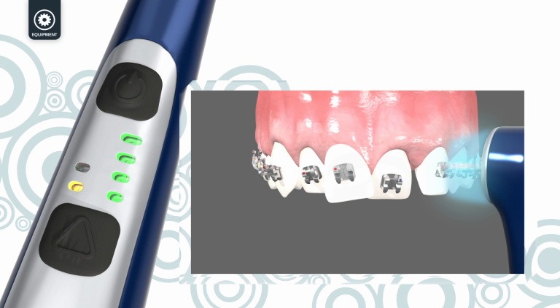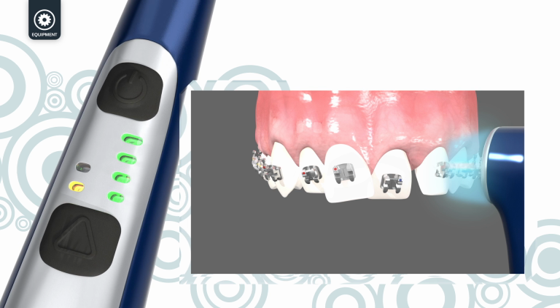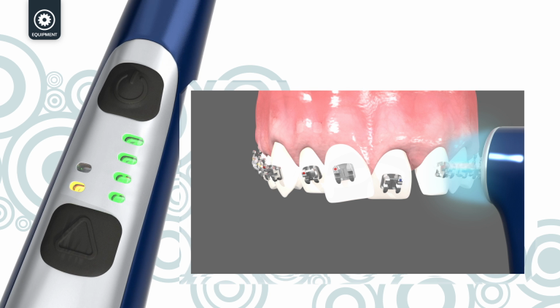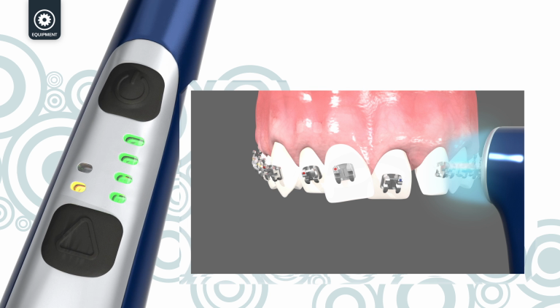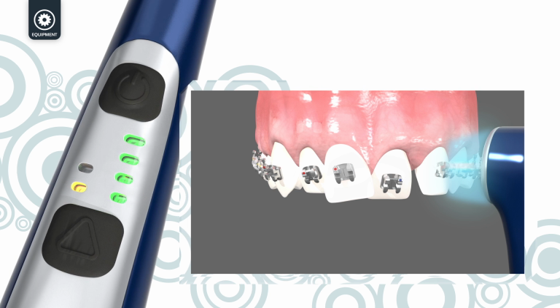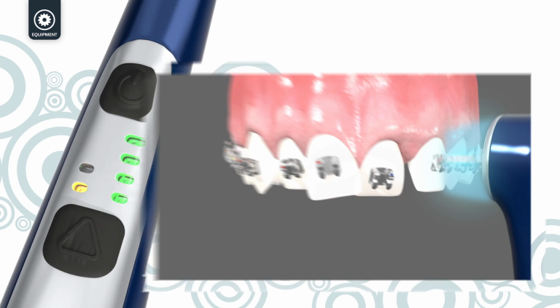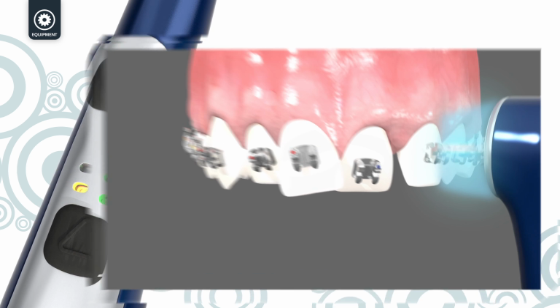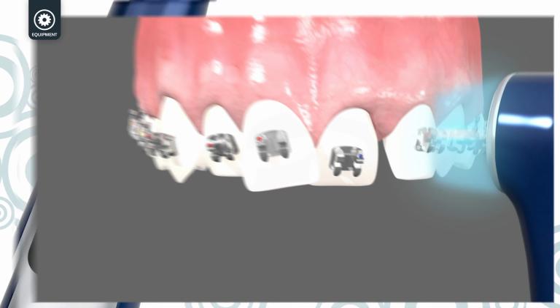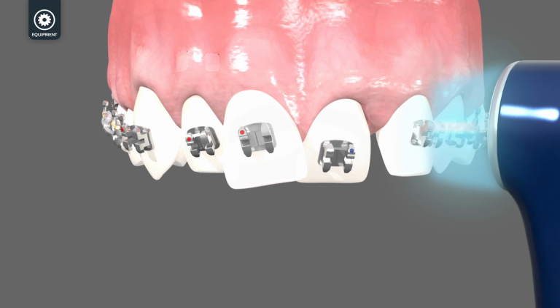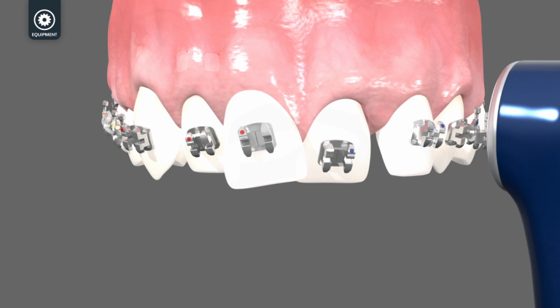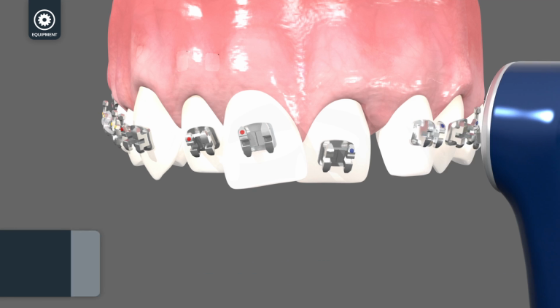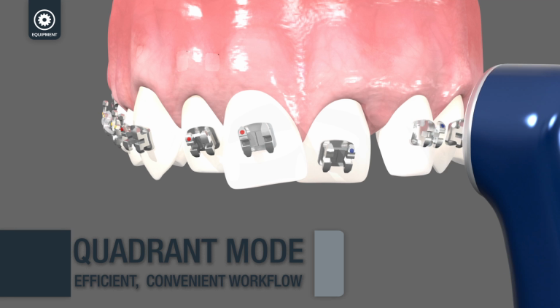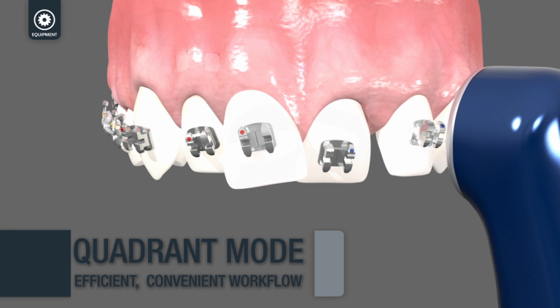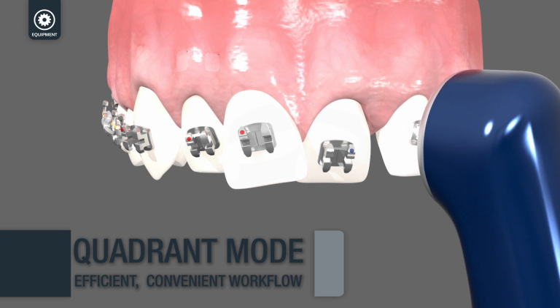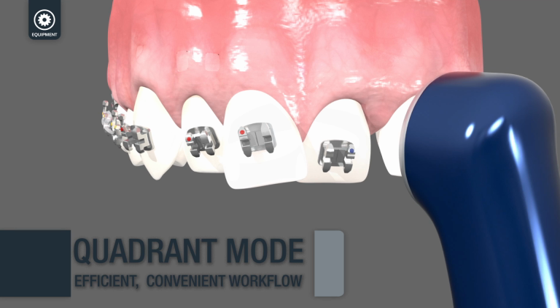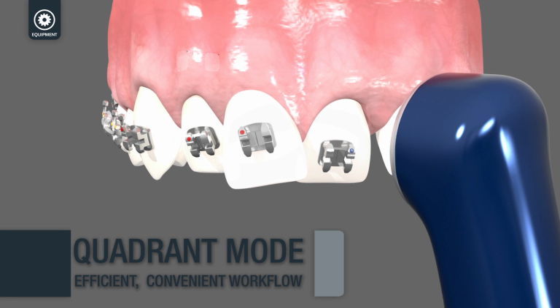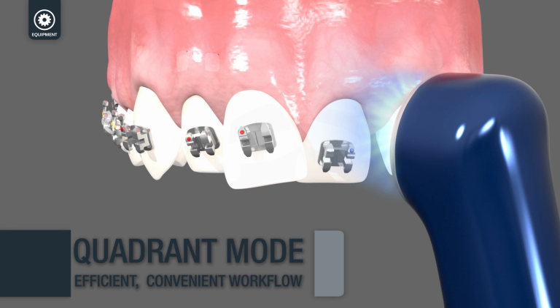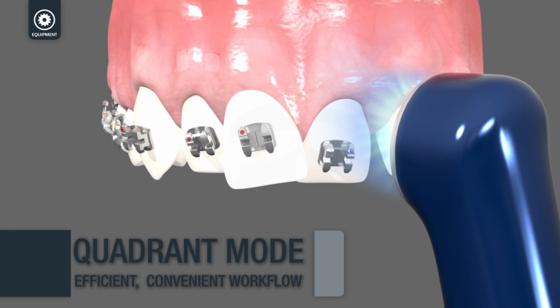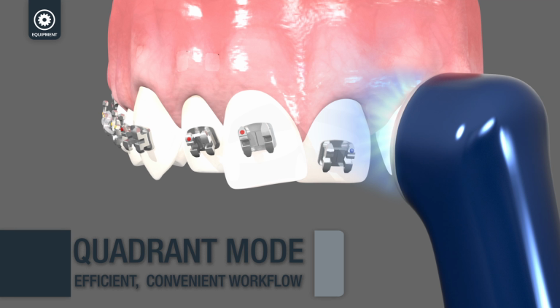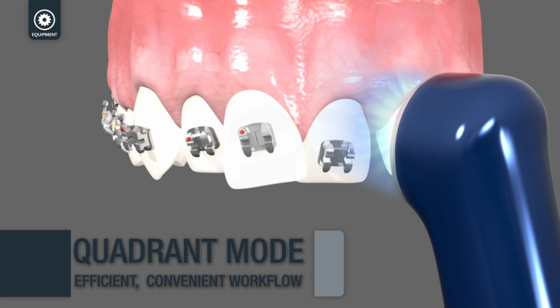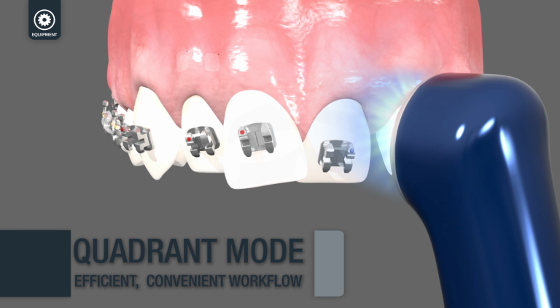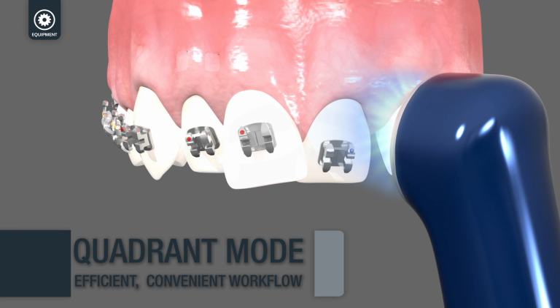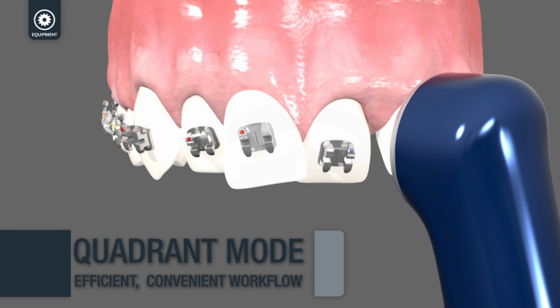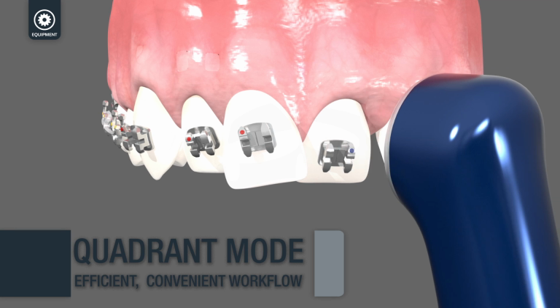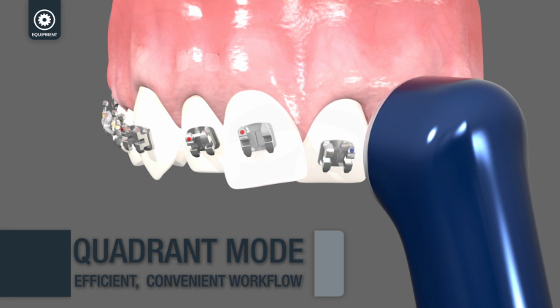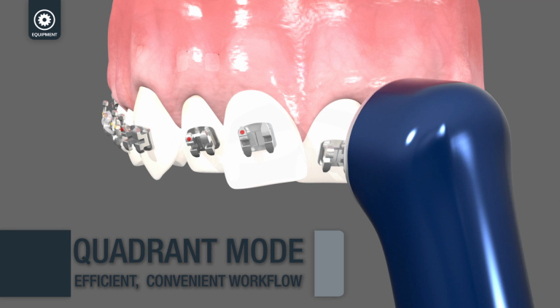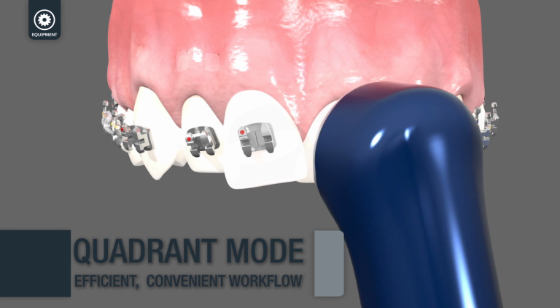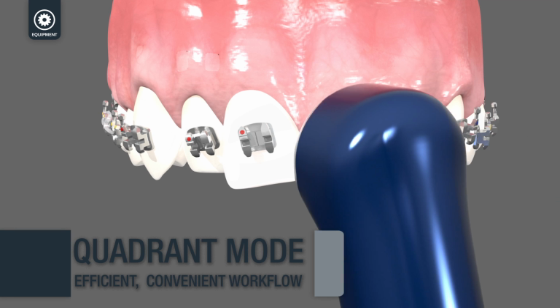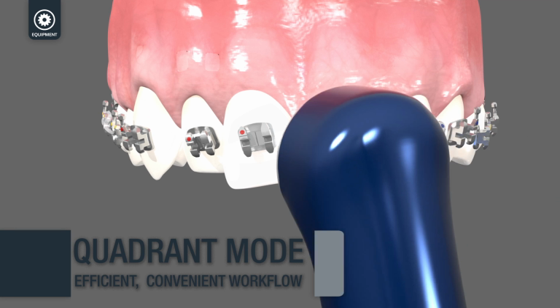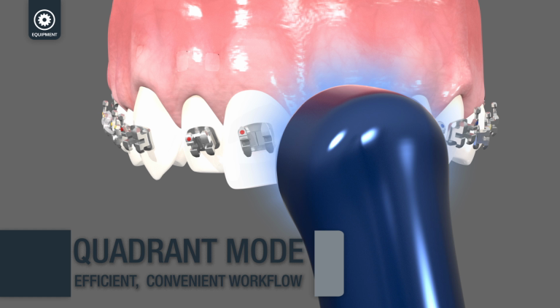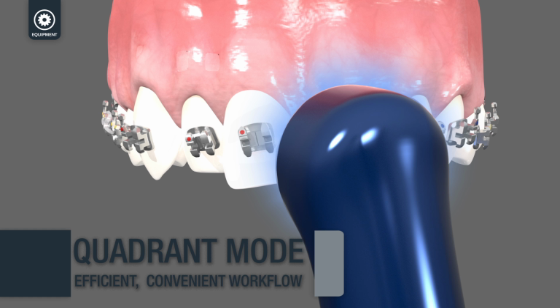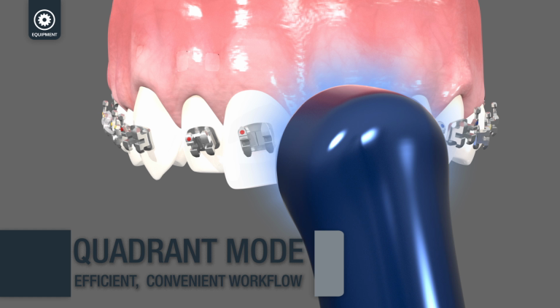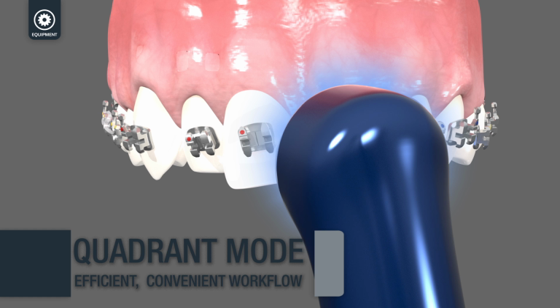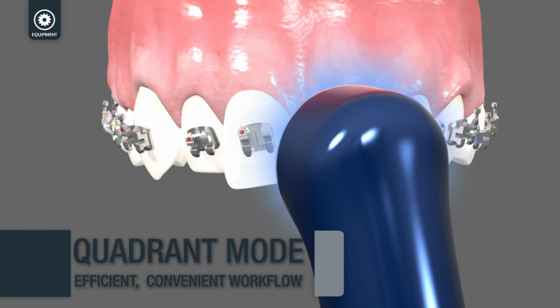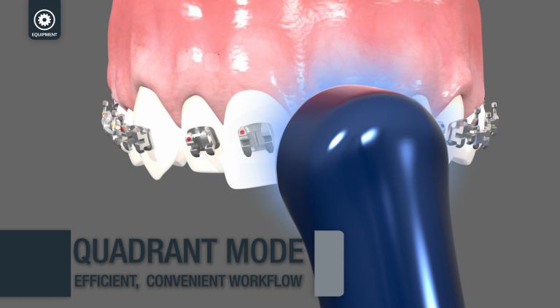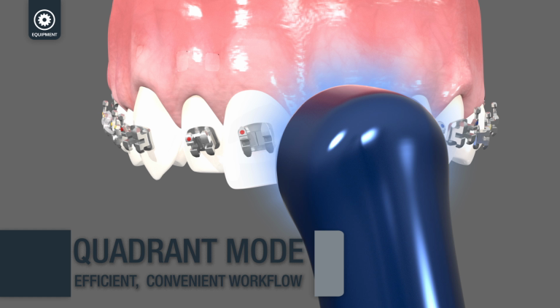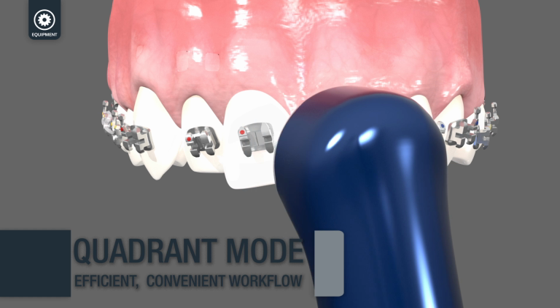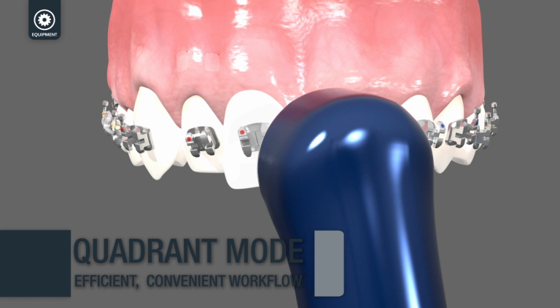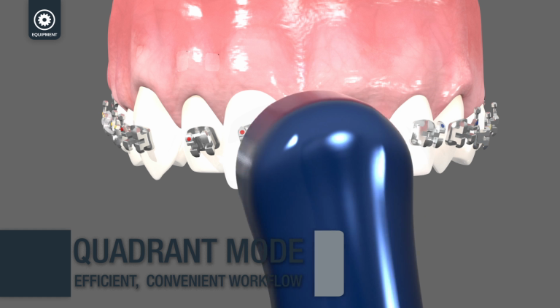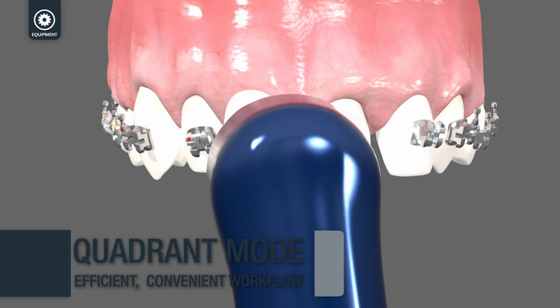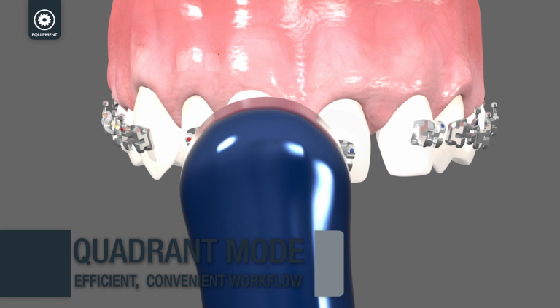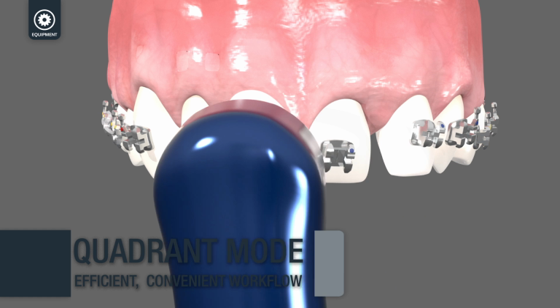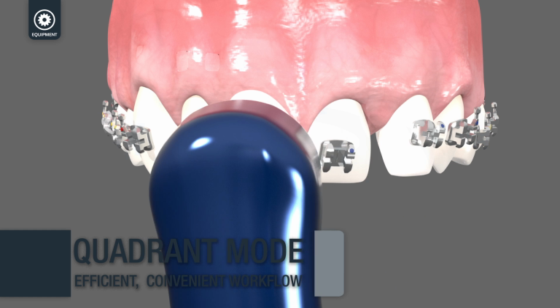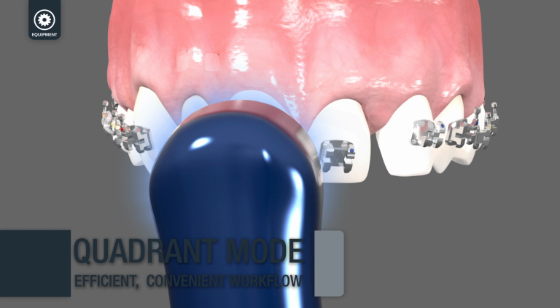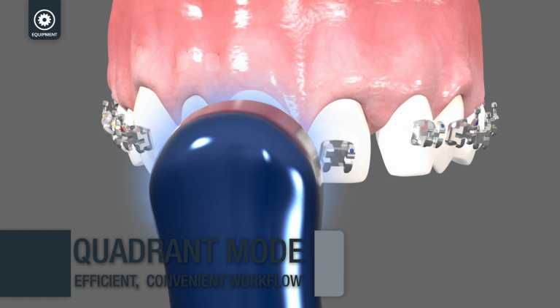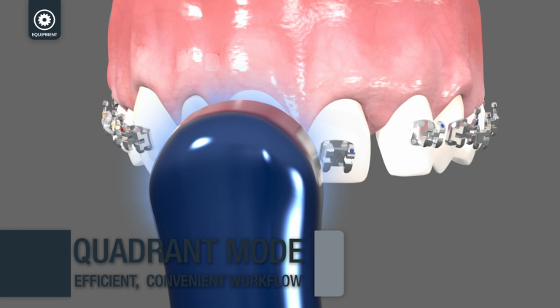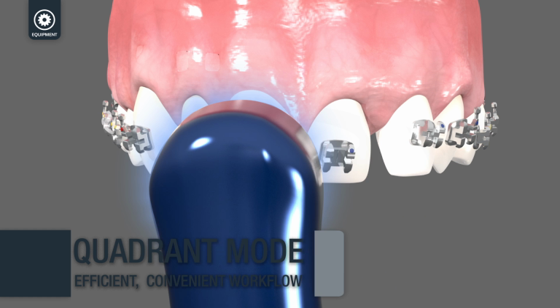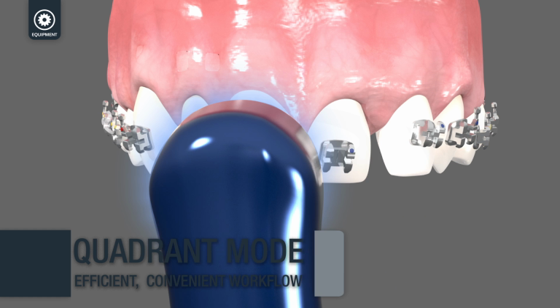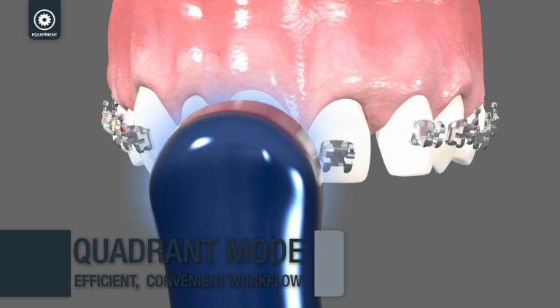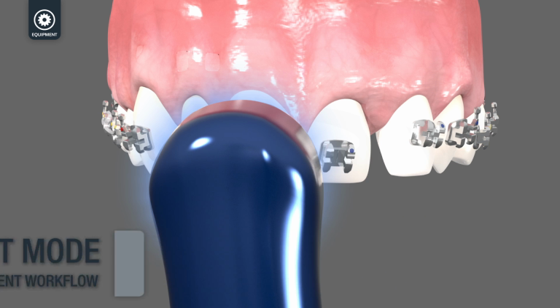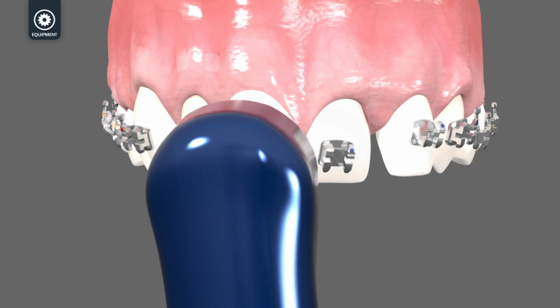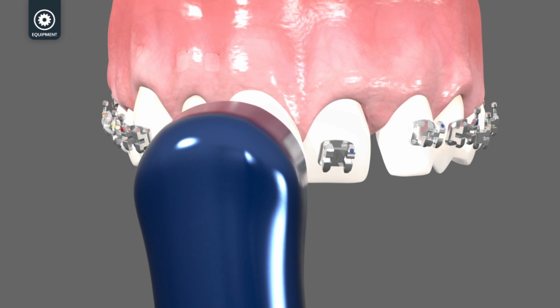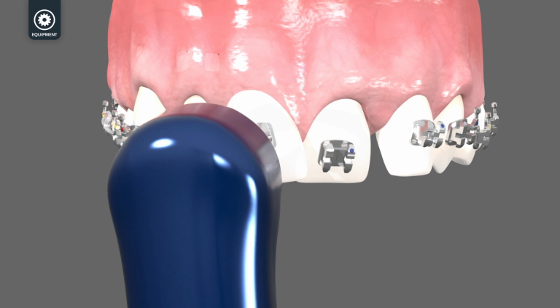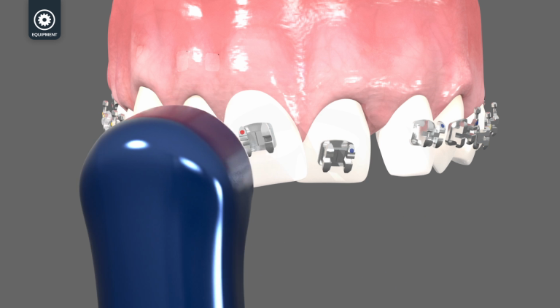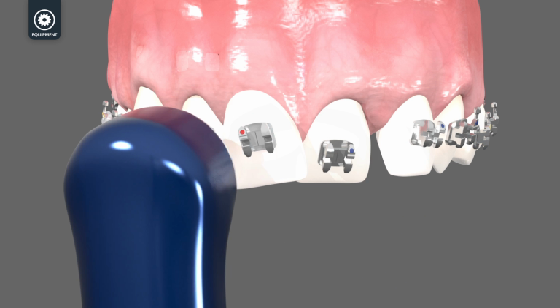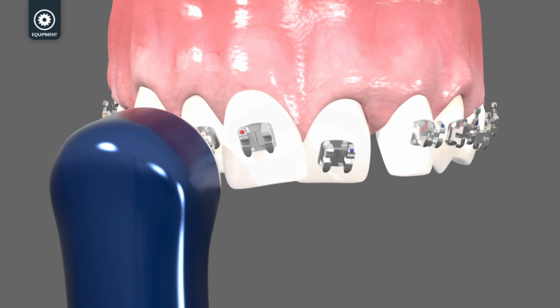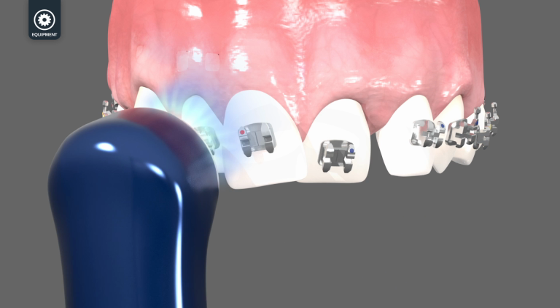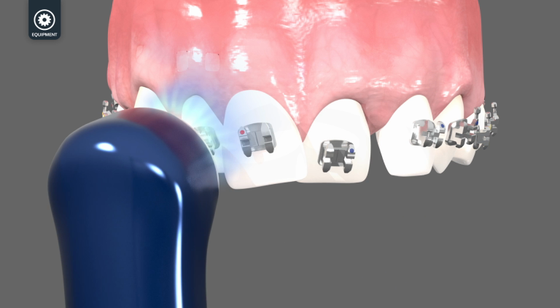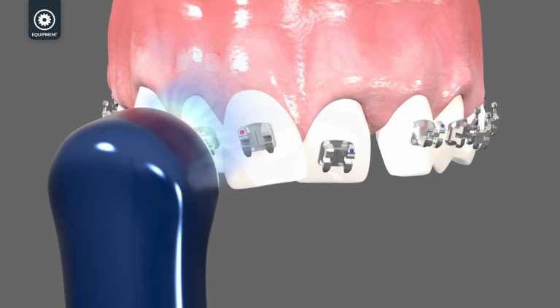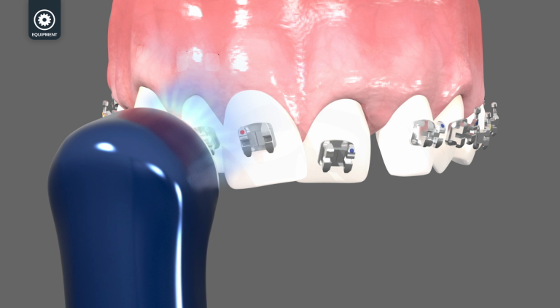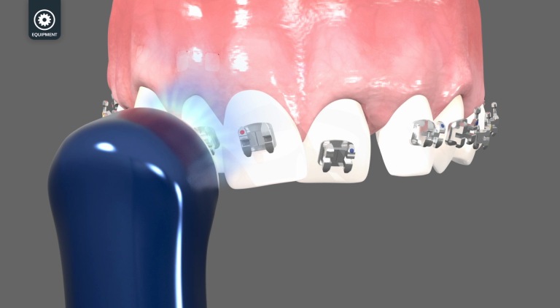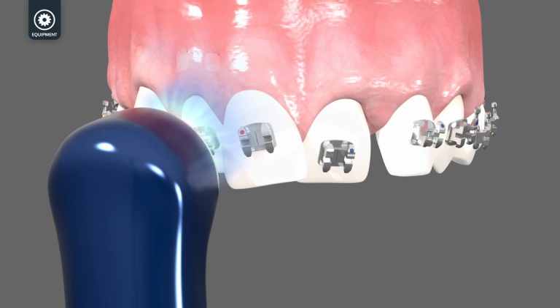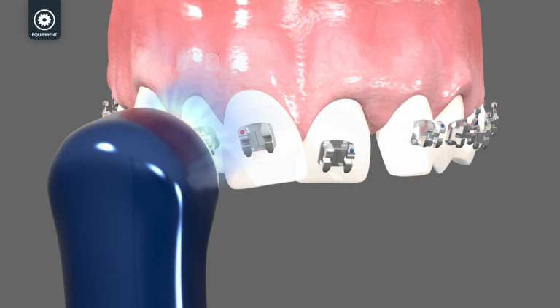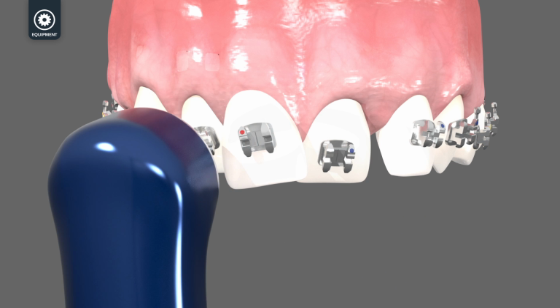The Velo Ortho features the unique extra power quadrant mode that quickly and efficiently cures five teeth with one touch of a button.